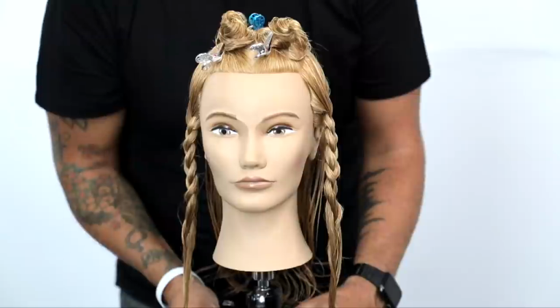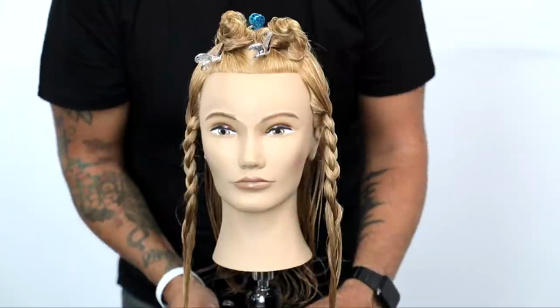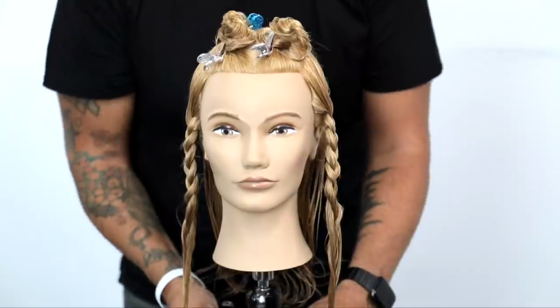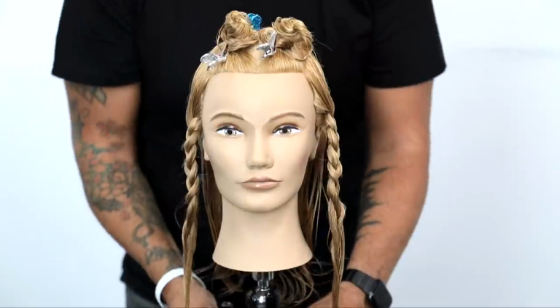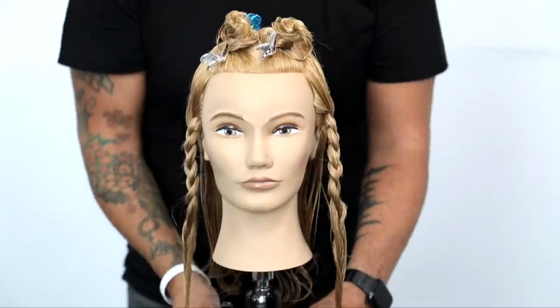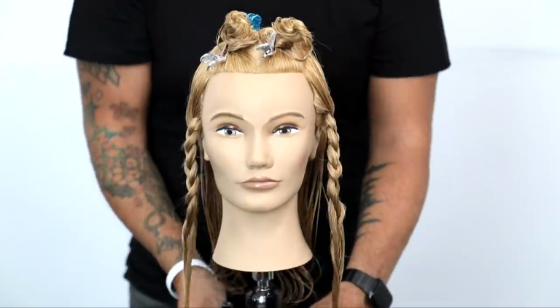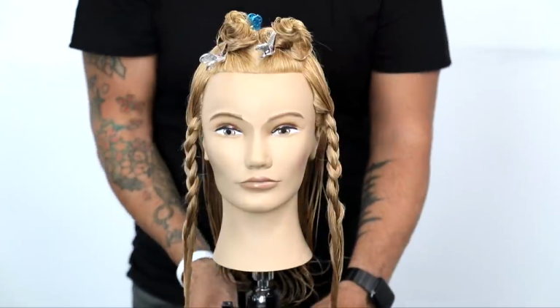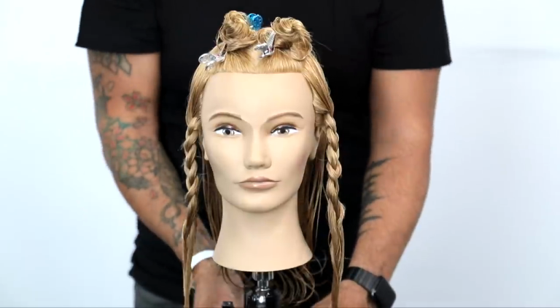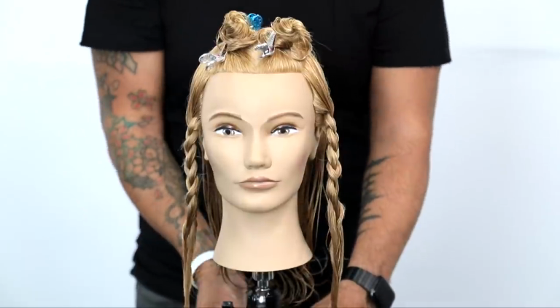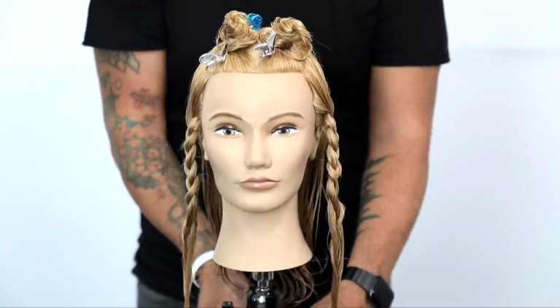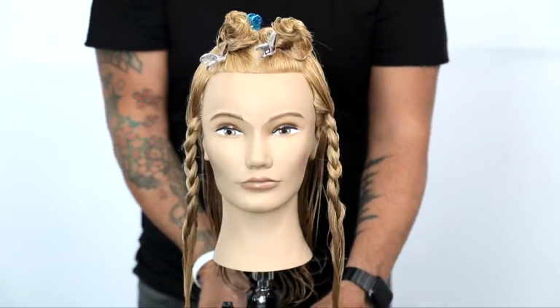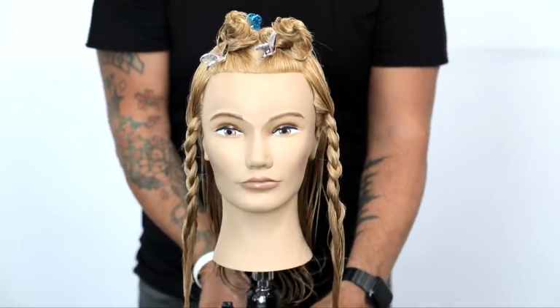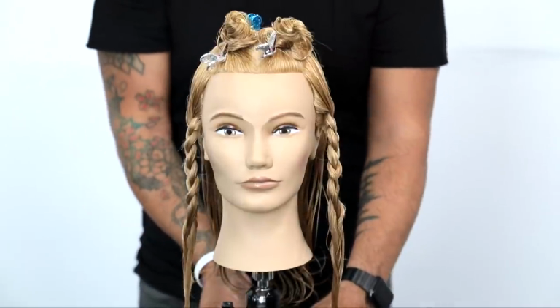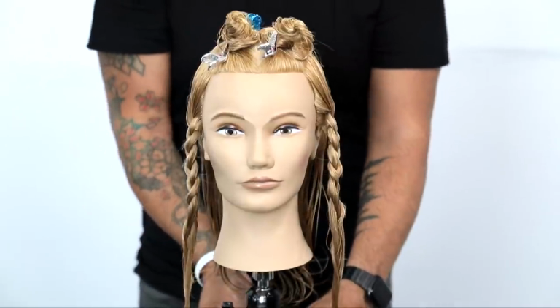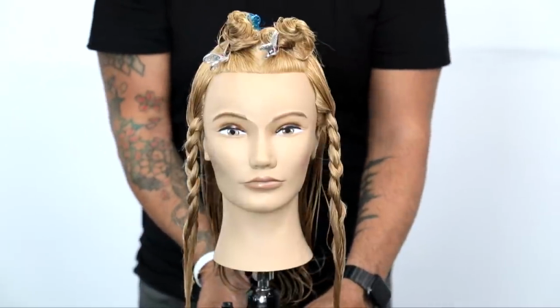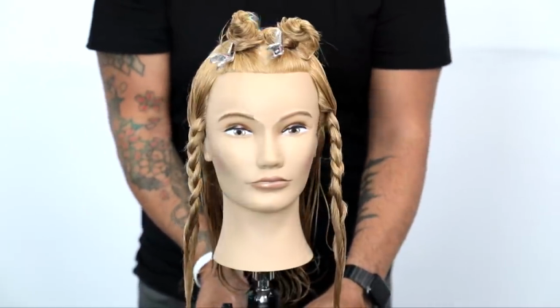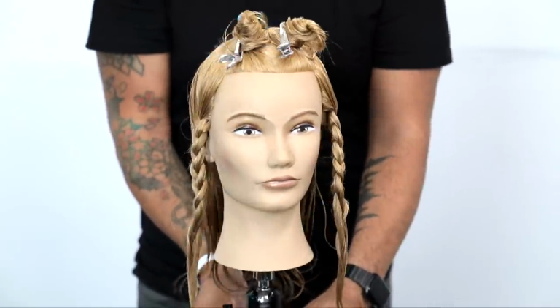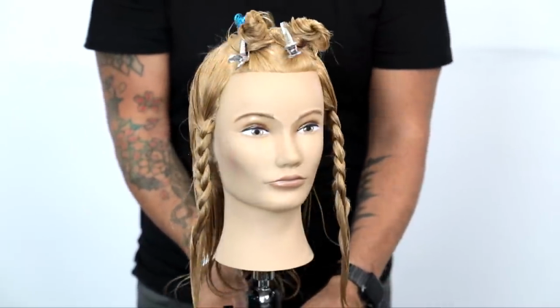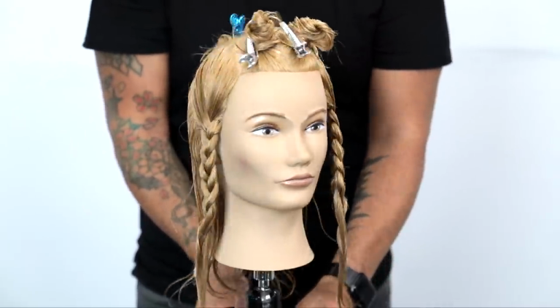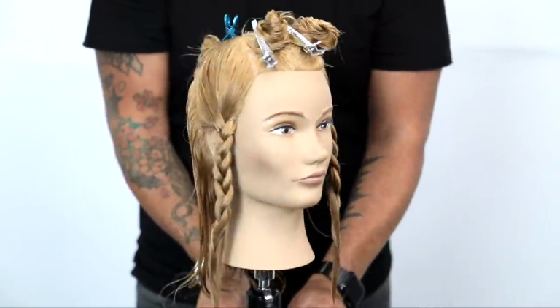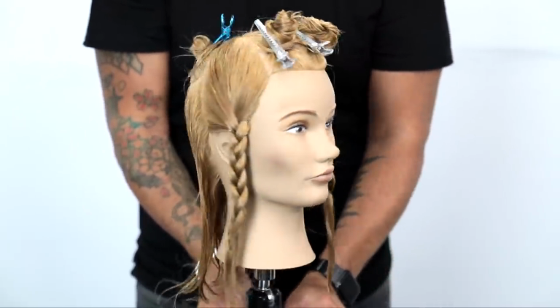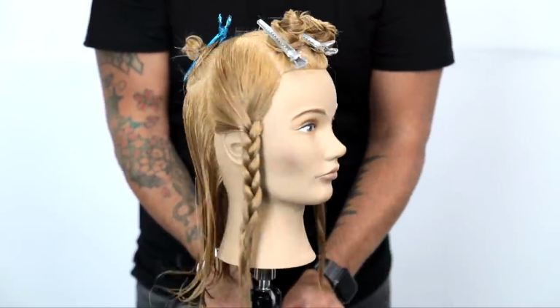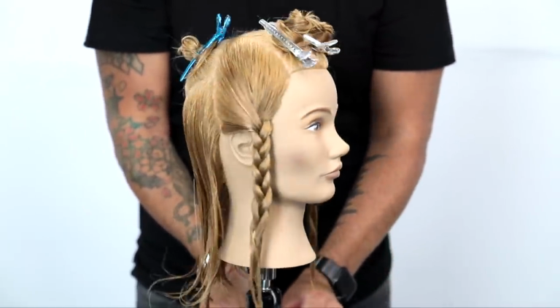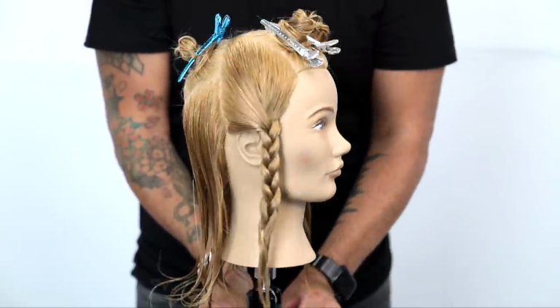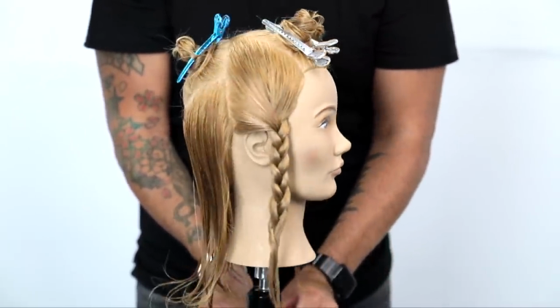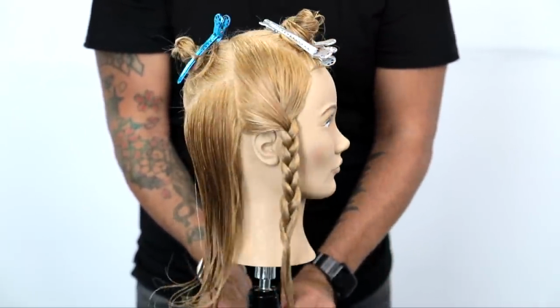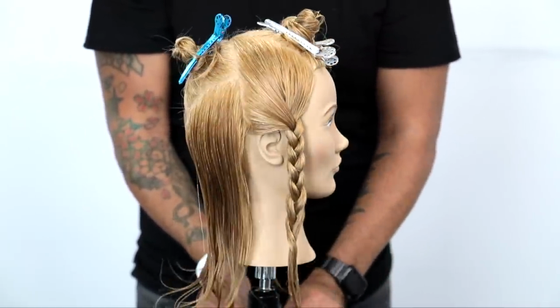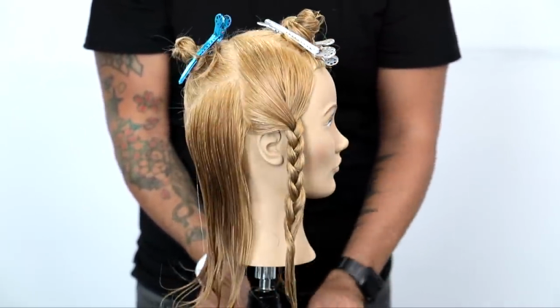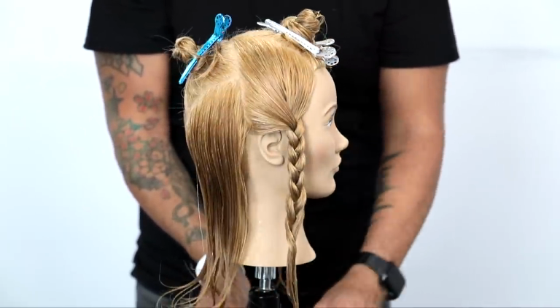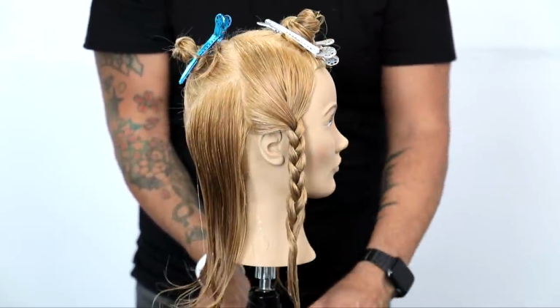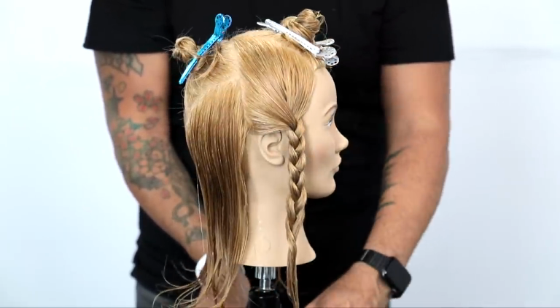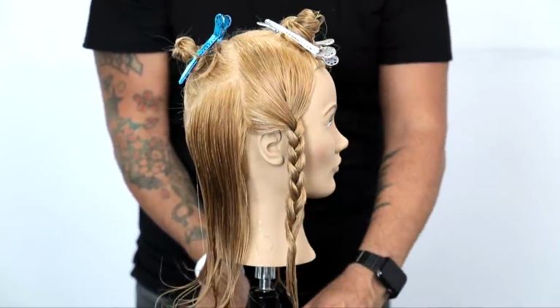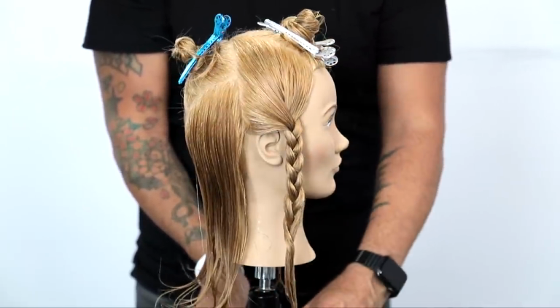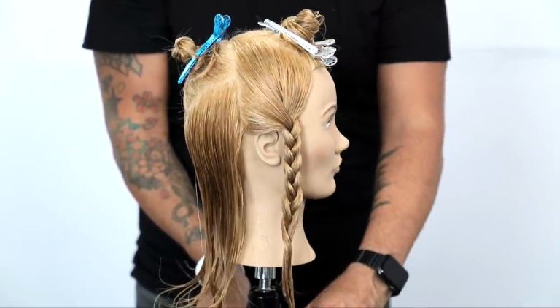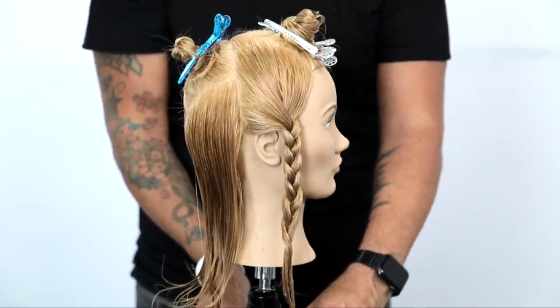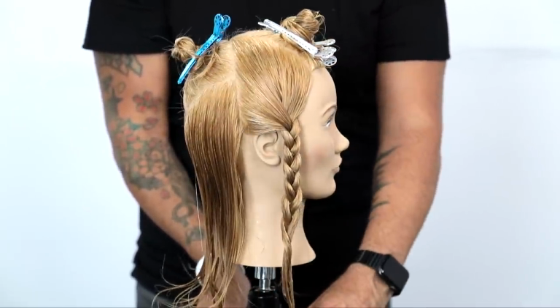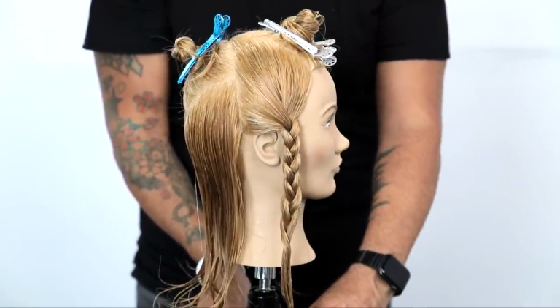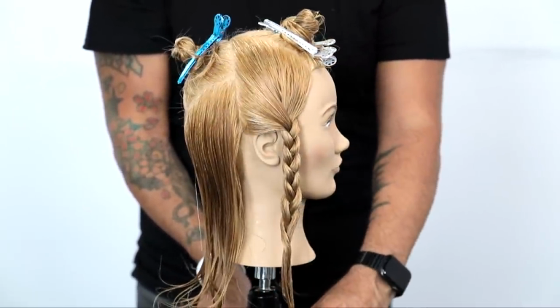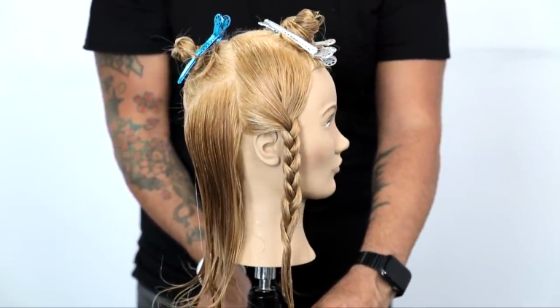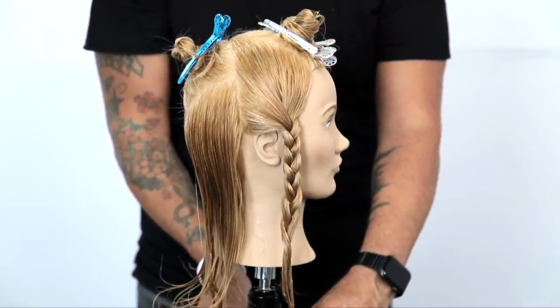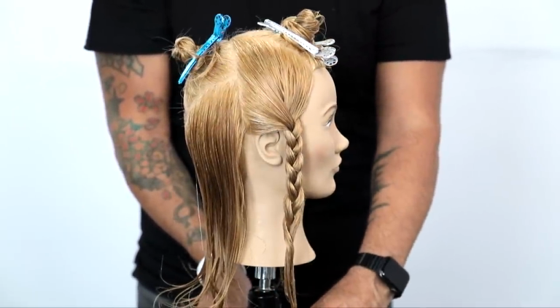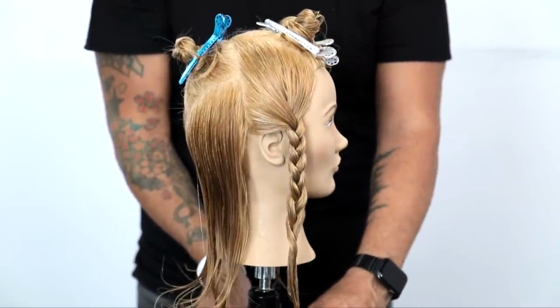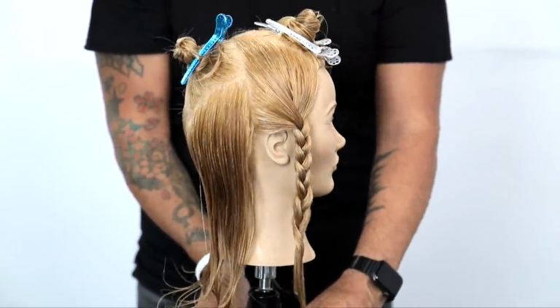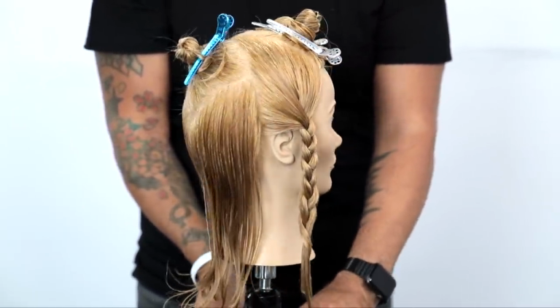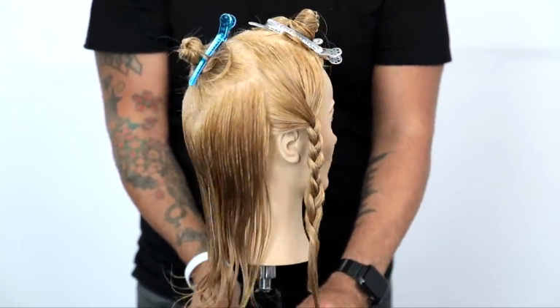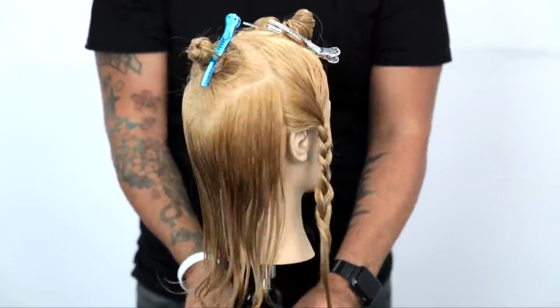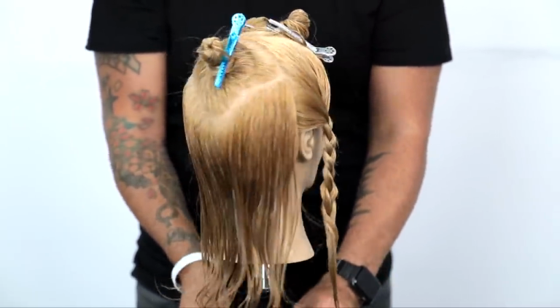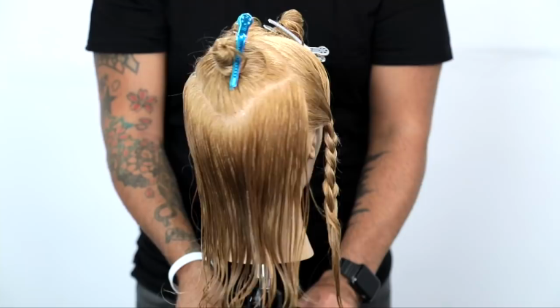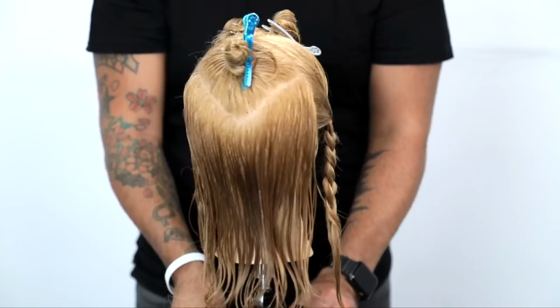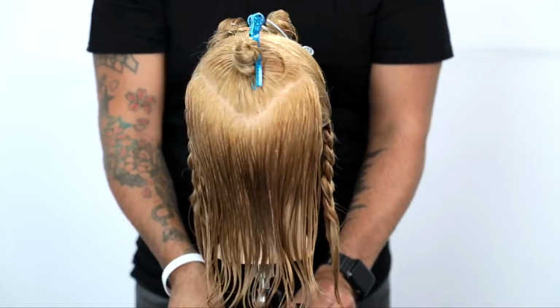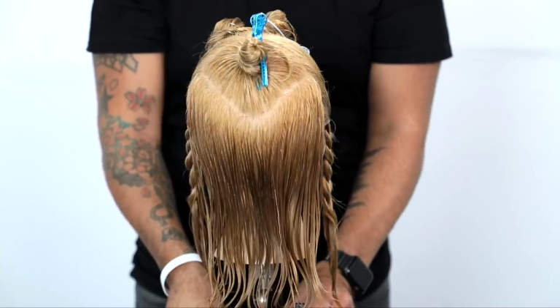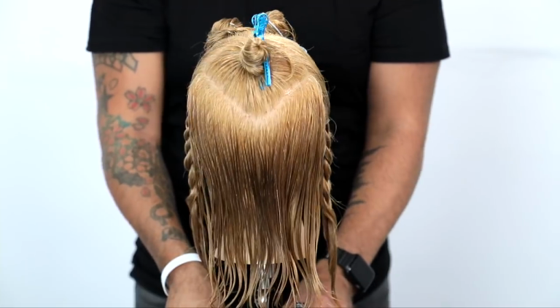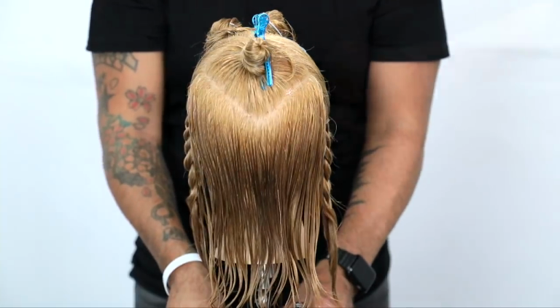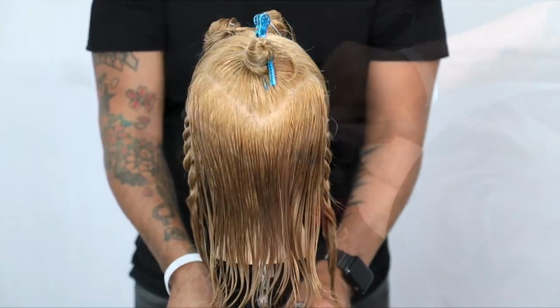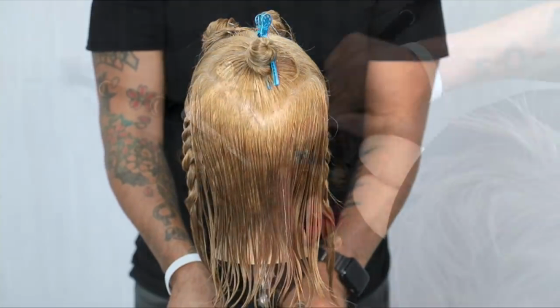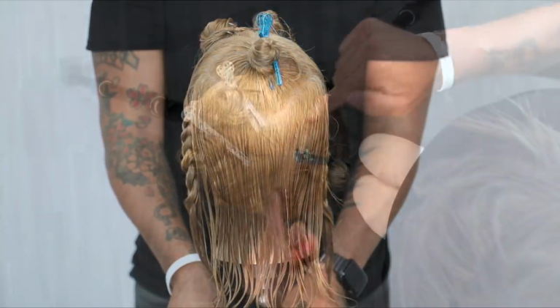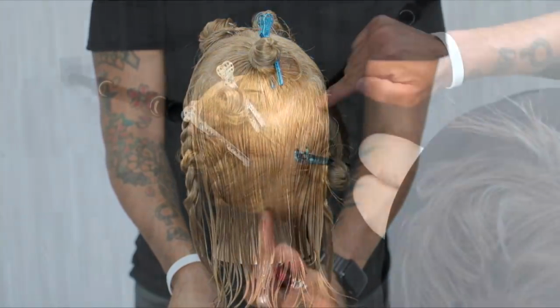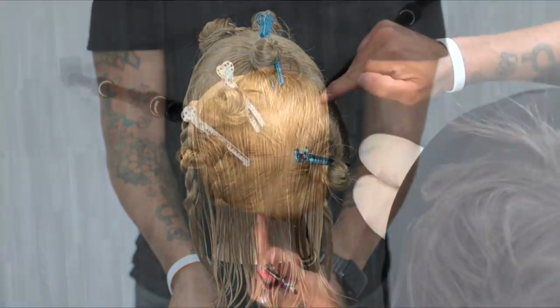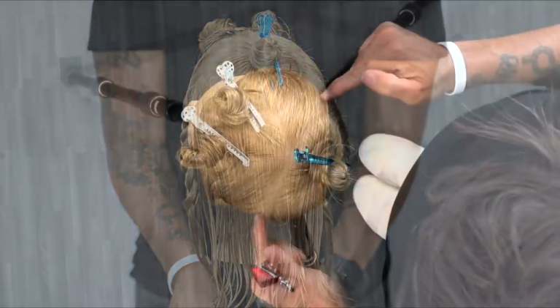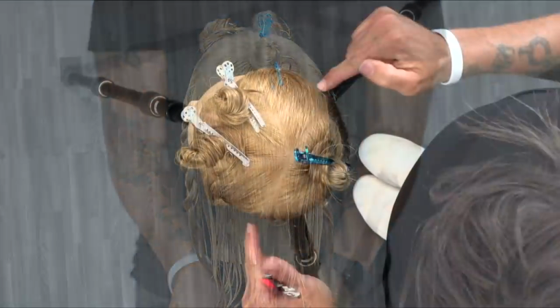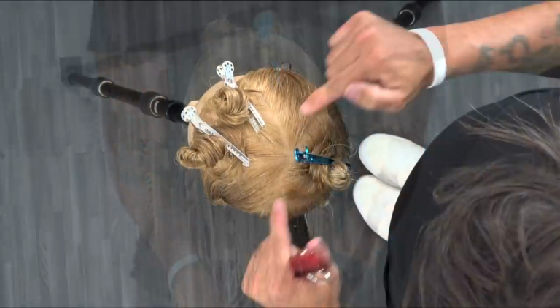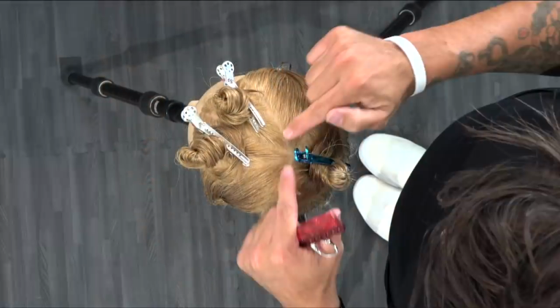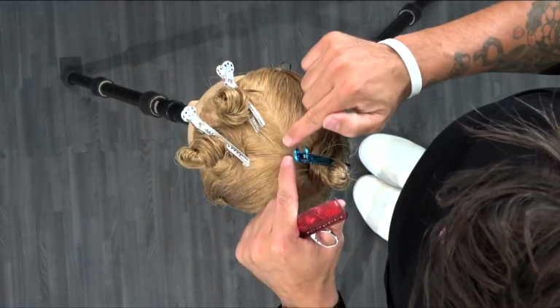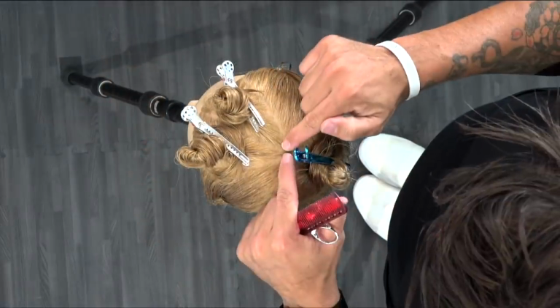What's up guys? Welcome to today's video. What I'm going to share with you guys is how to cut an A-line bob with your scissors.